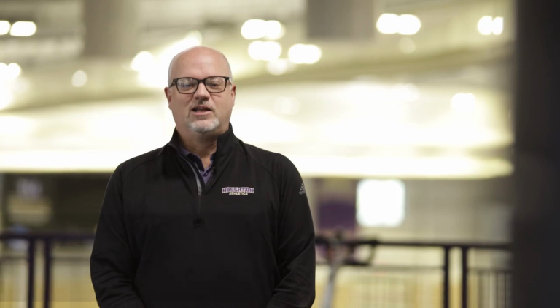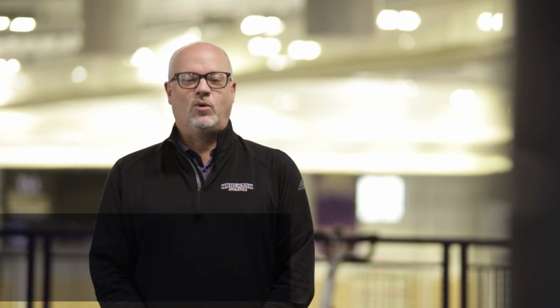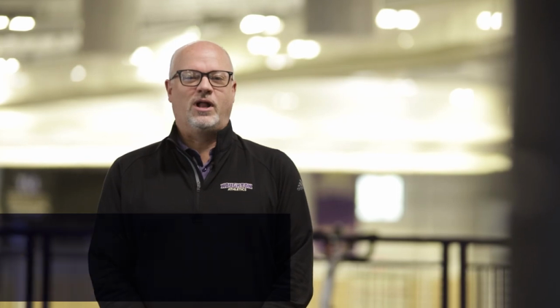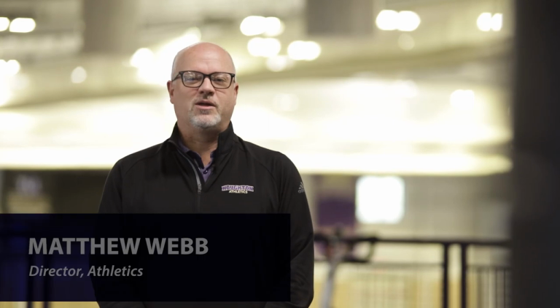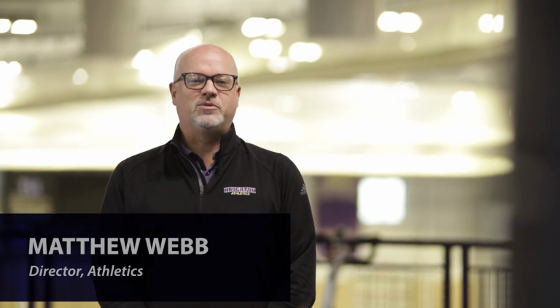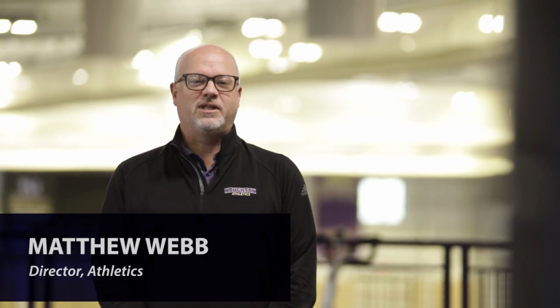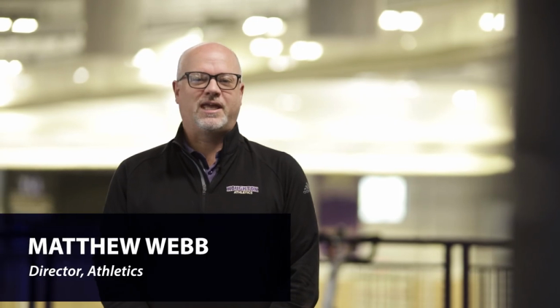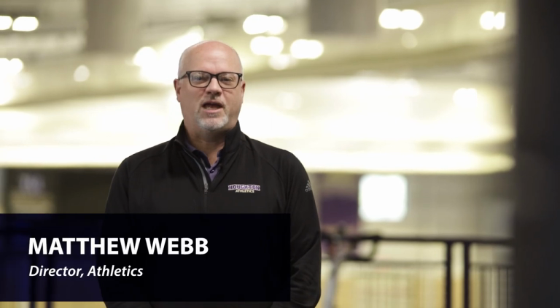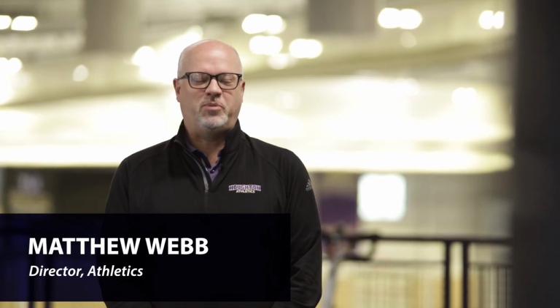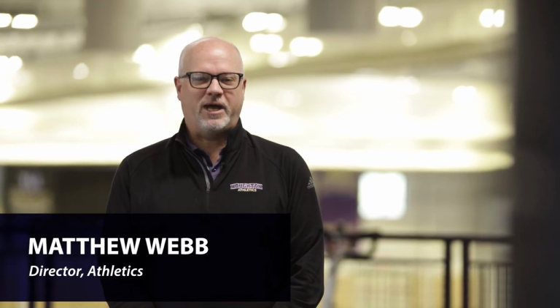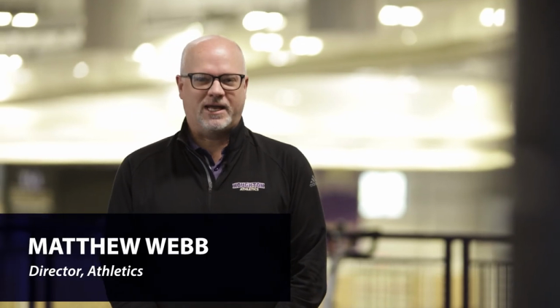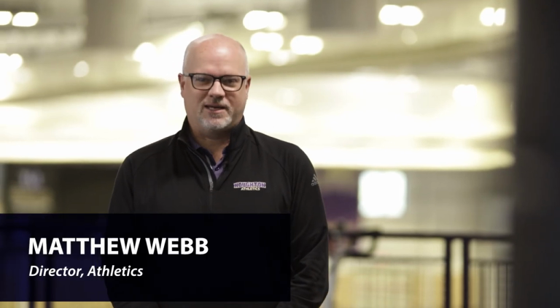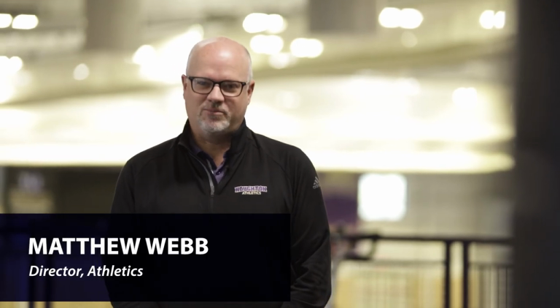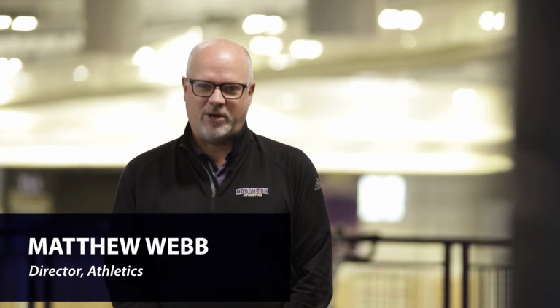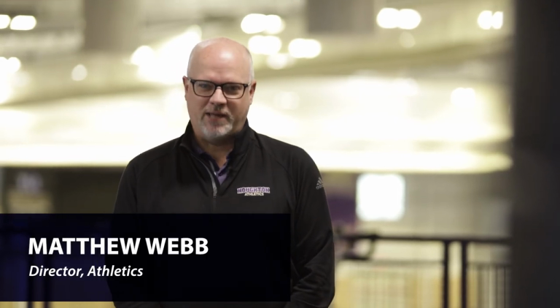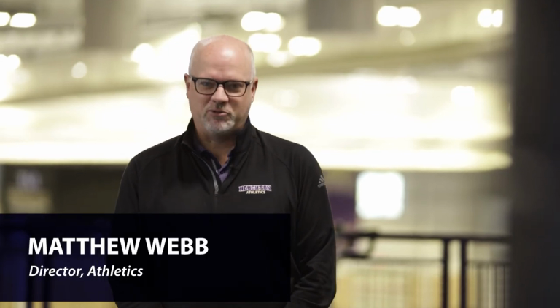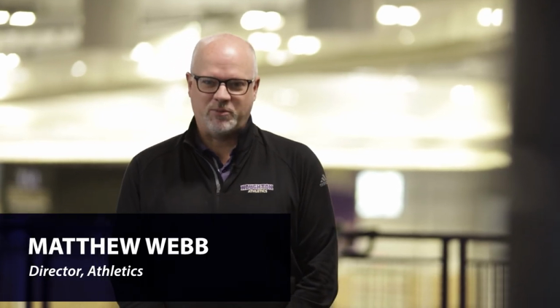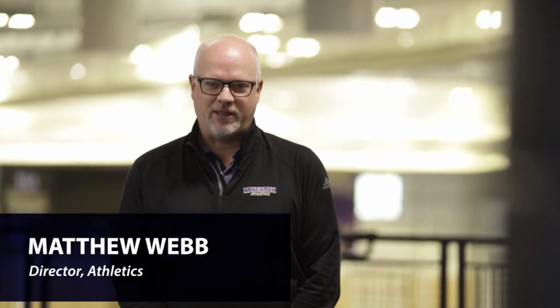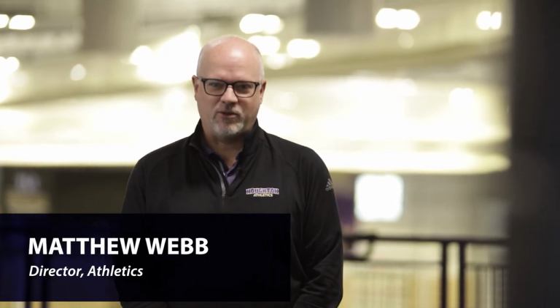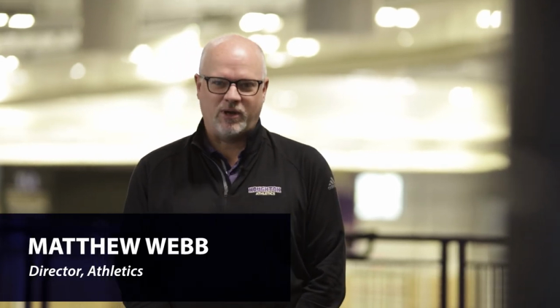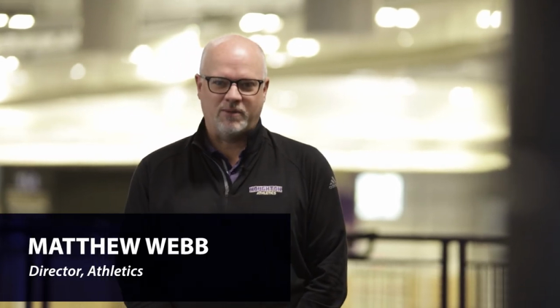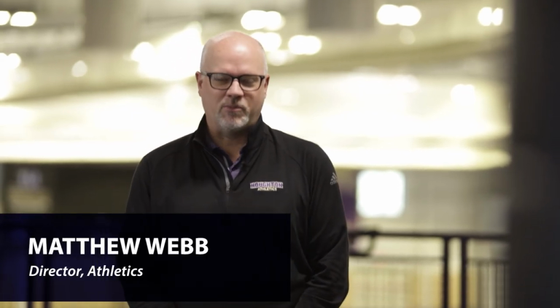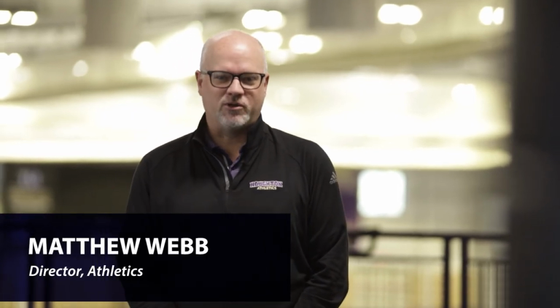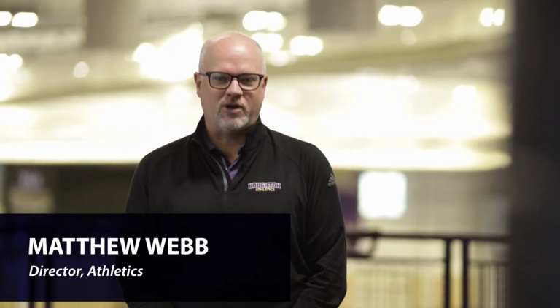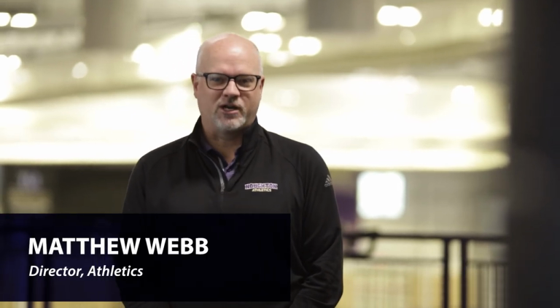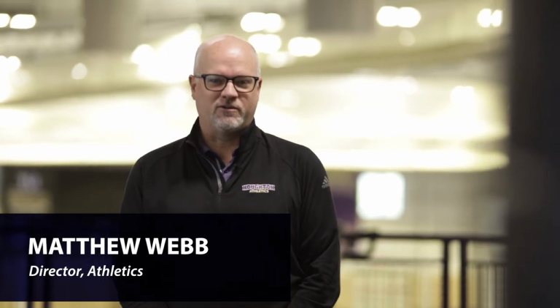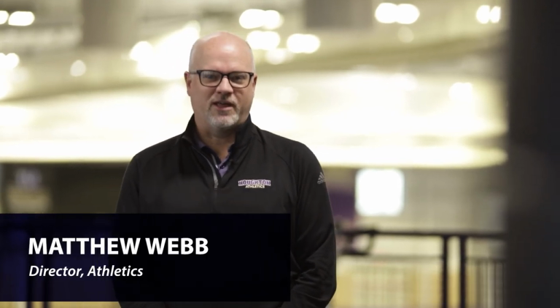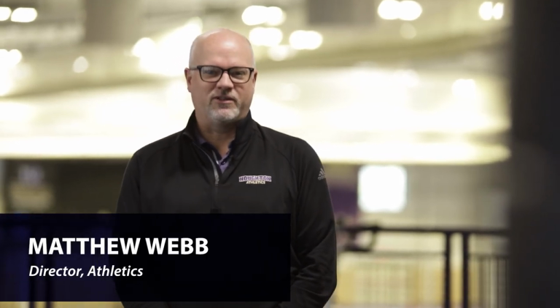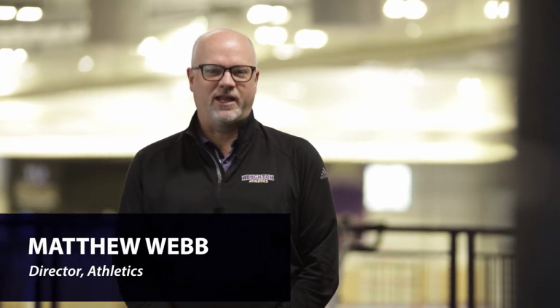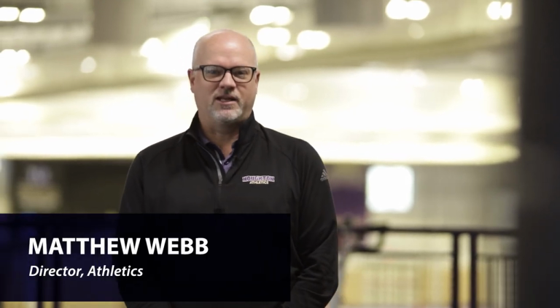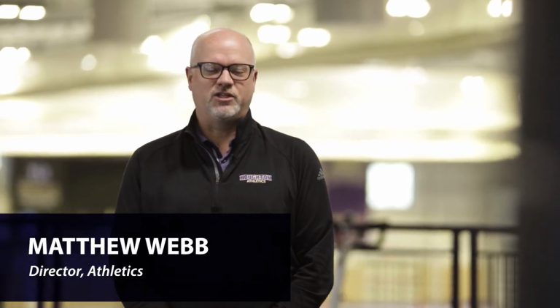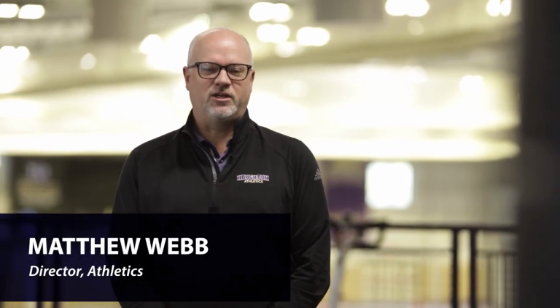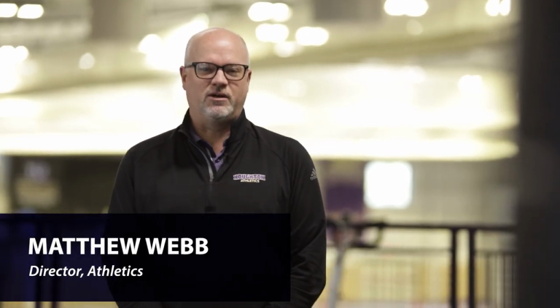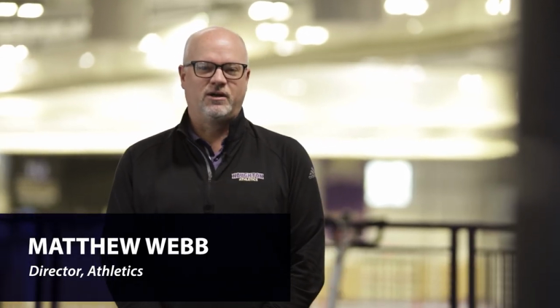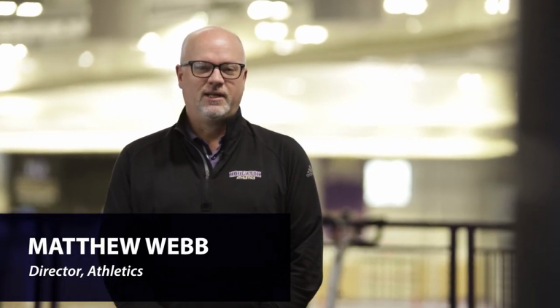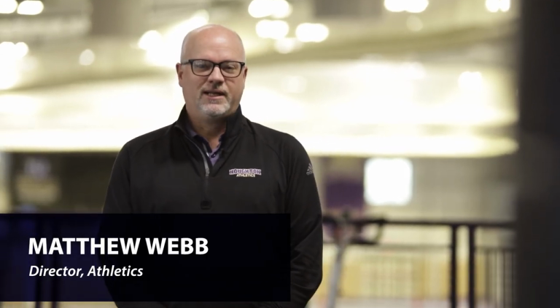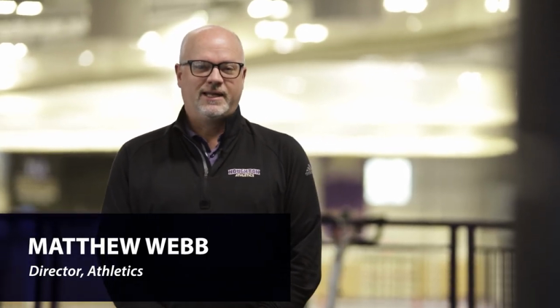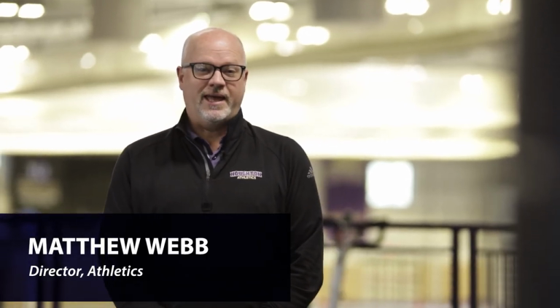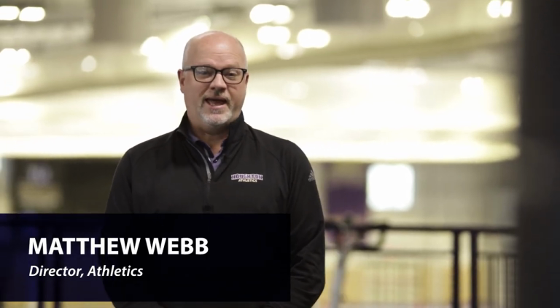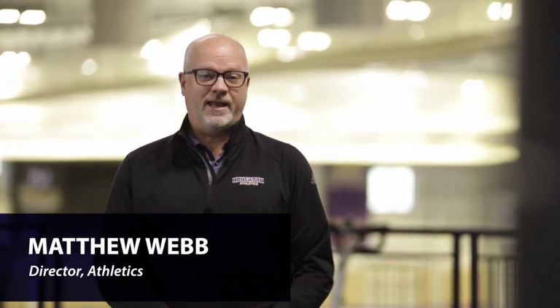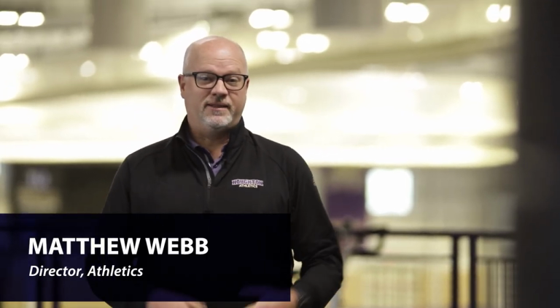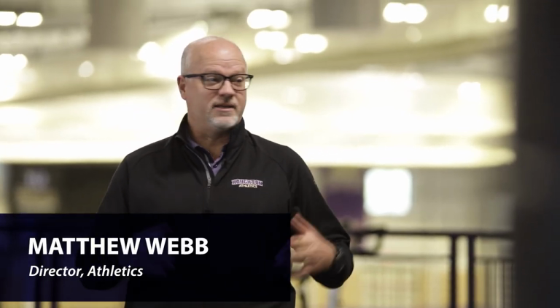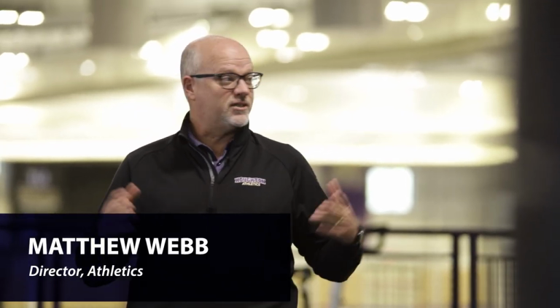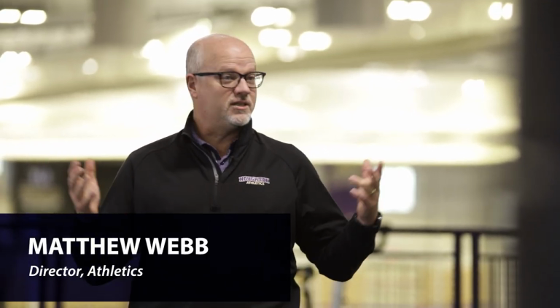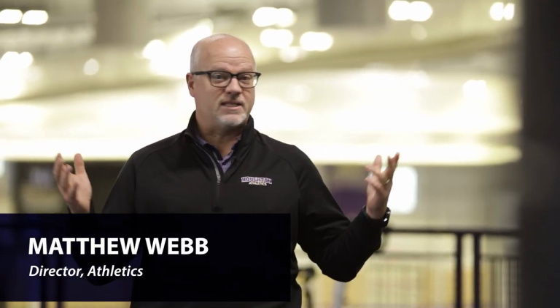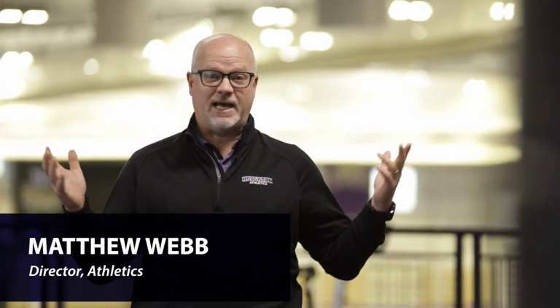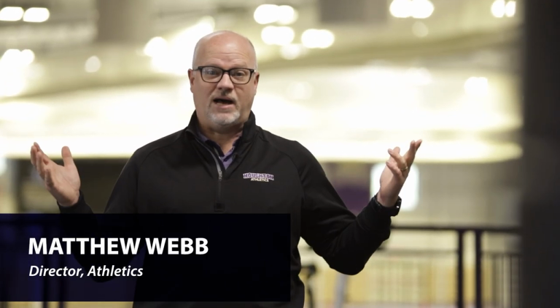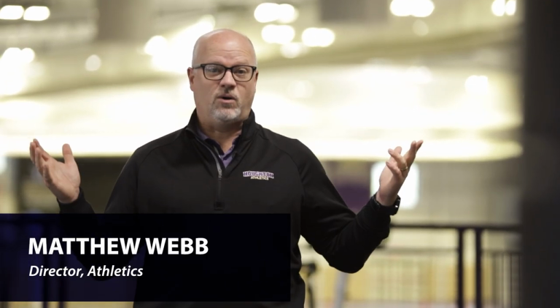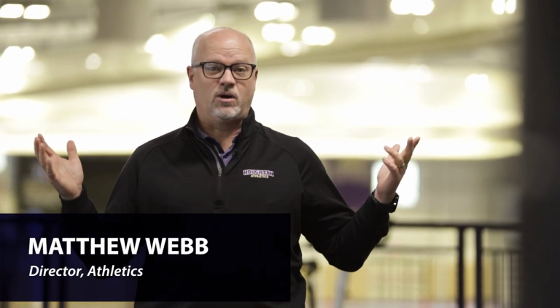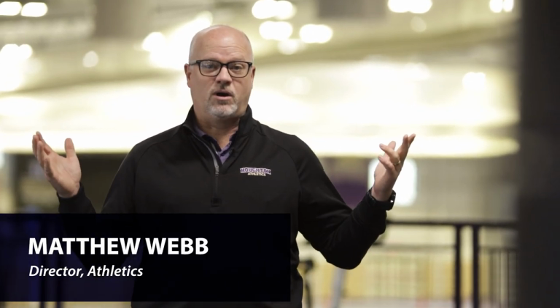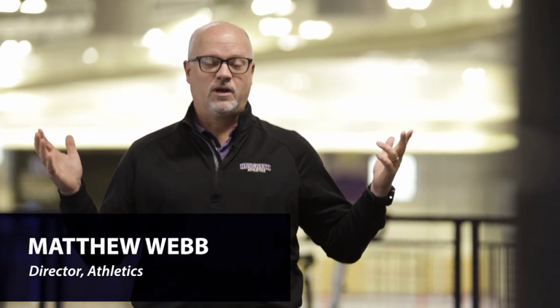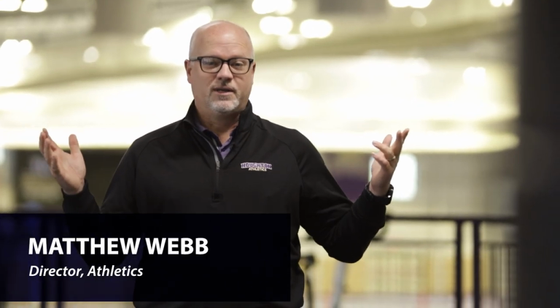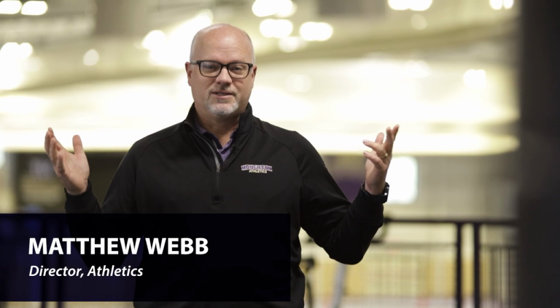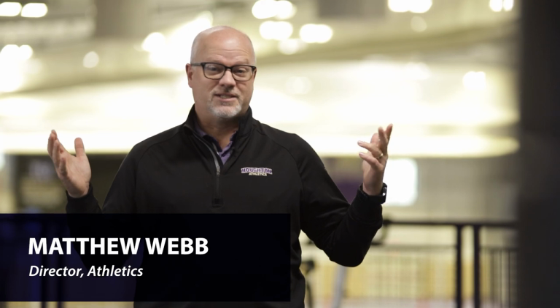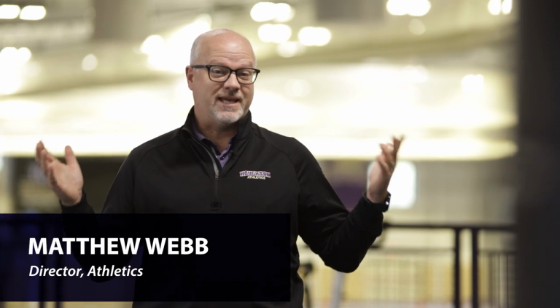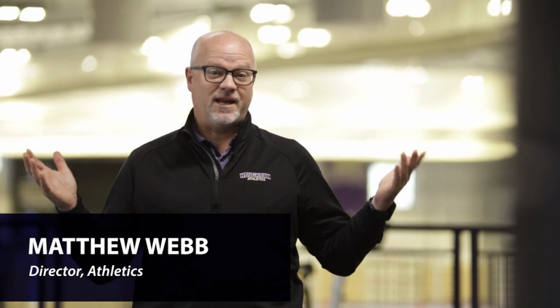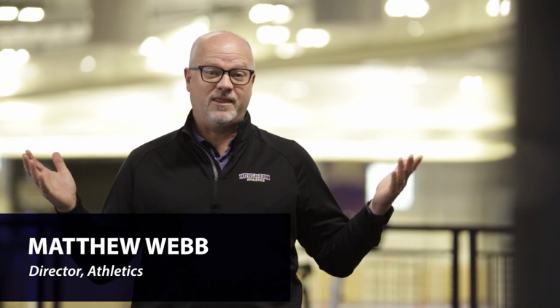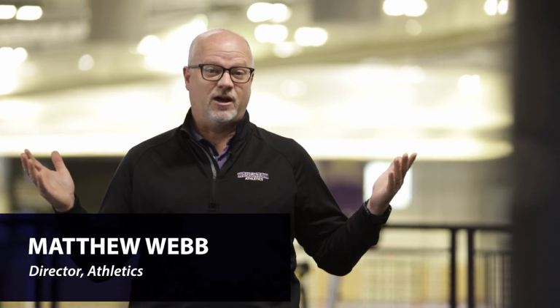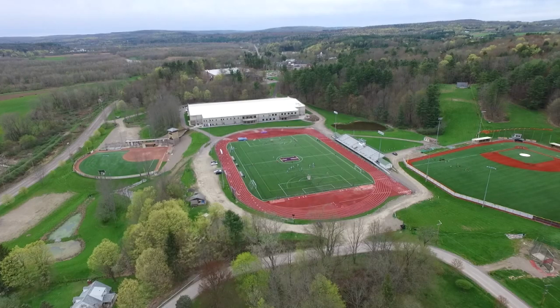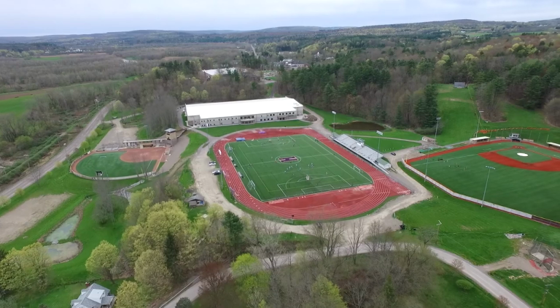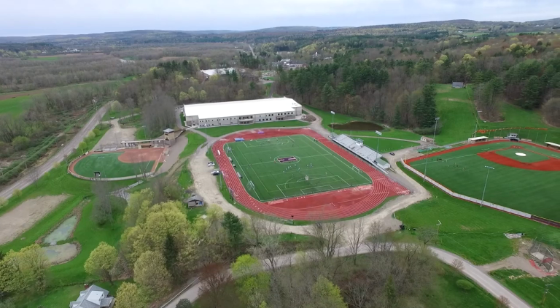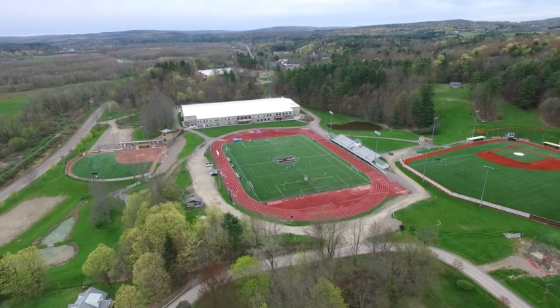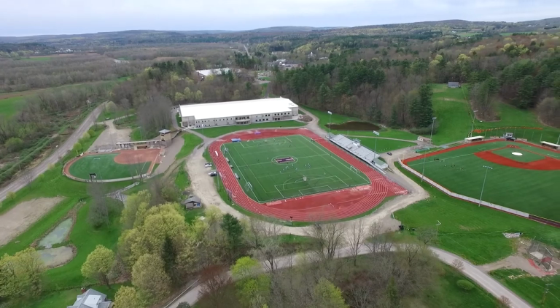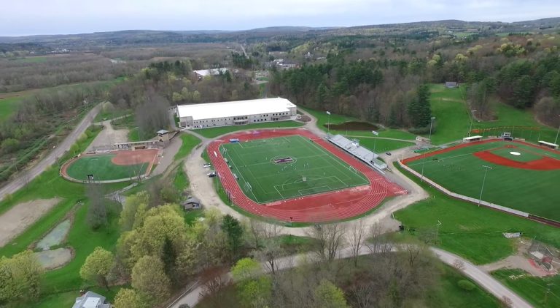Welcome to the CAPAC. My name is Matthew Webb. I'm the director of athletics here, and this is our state-of-the-art facility.